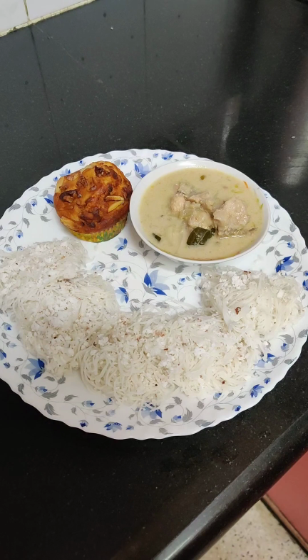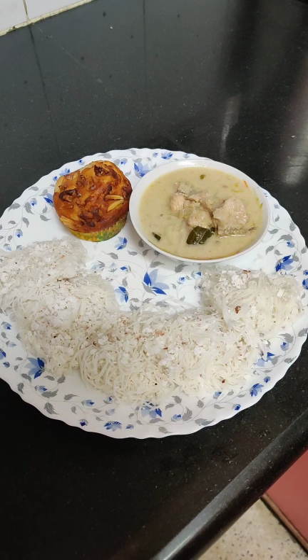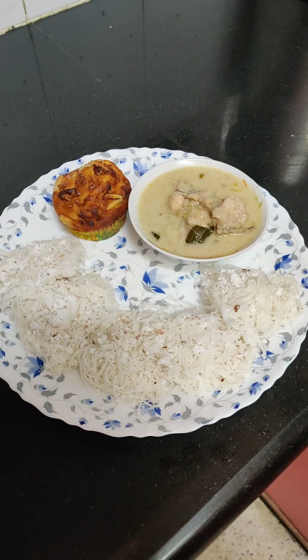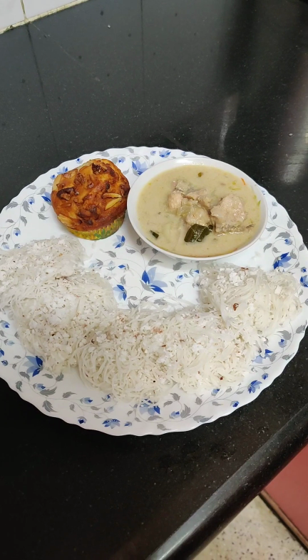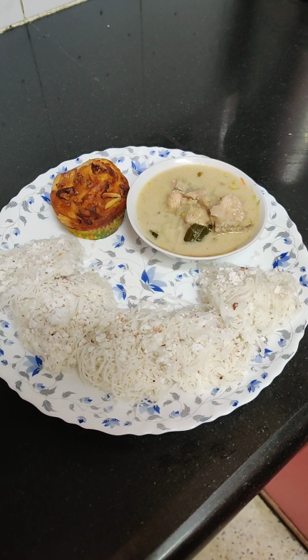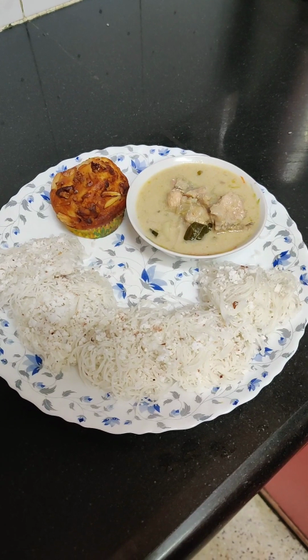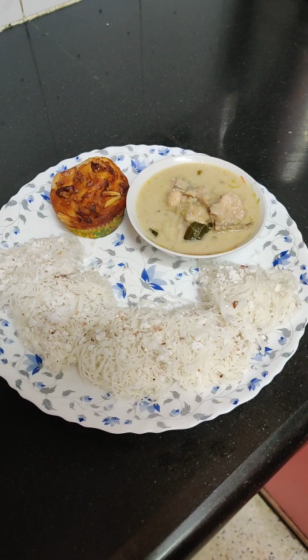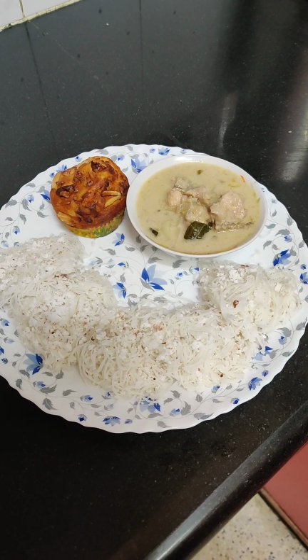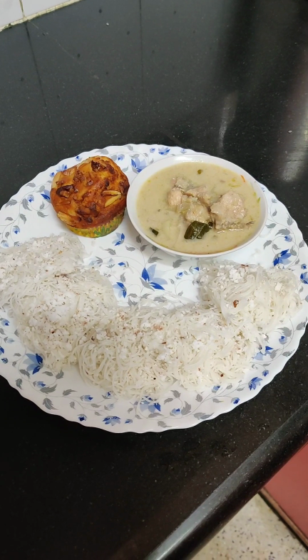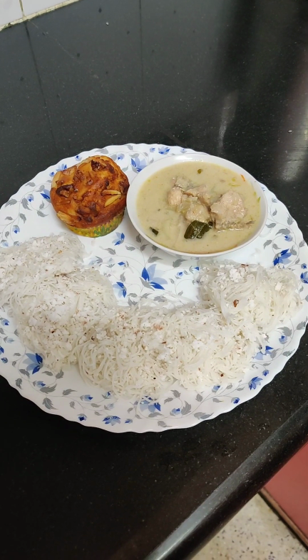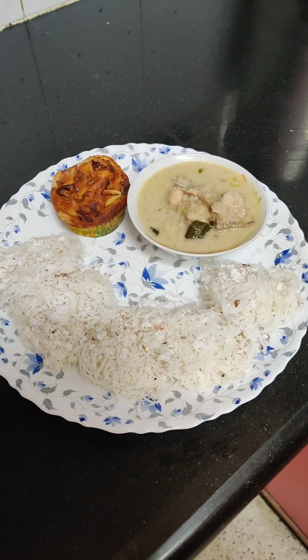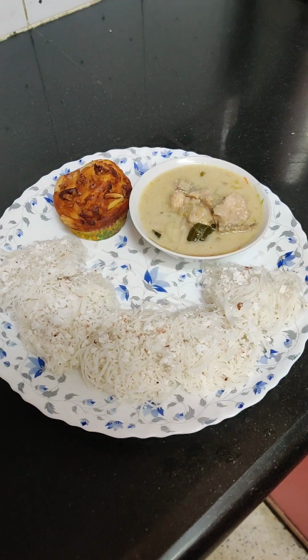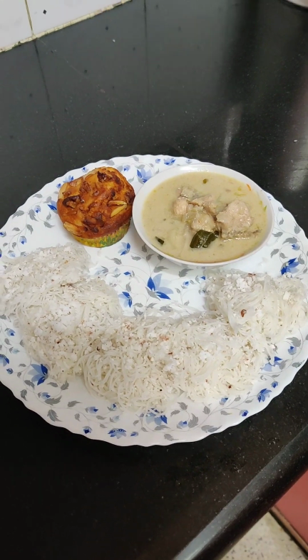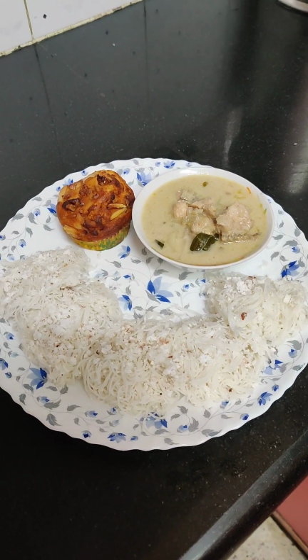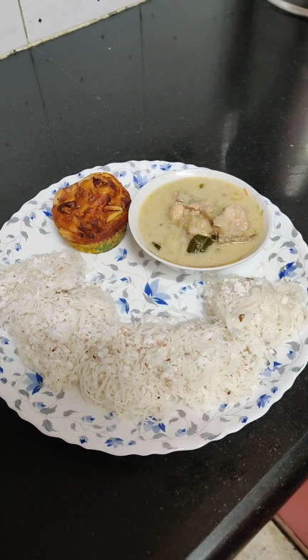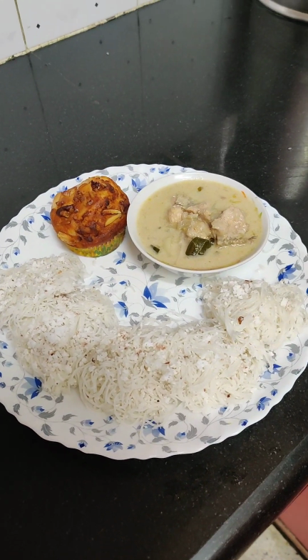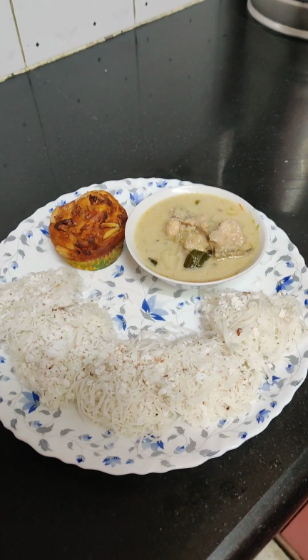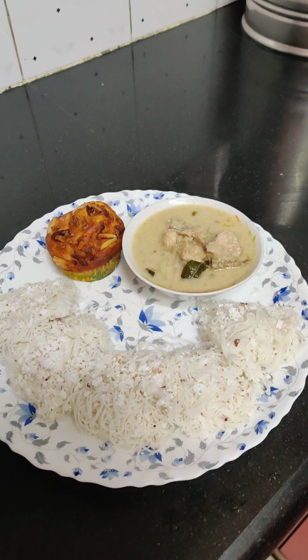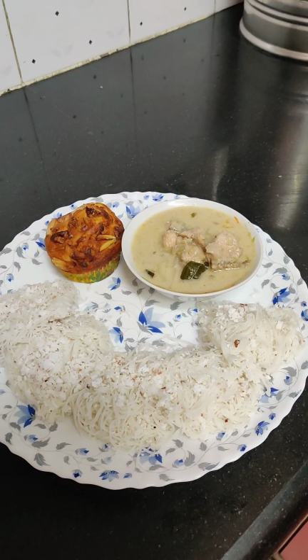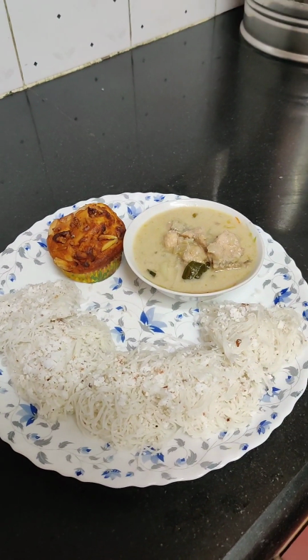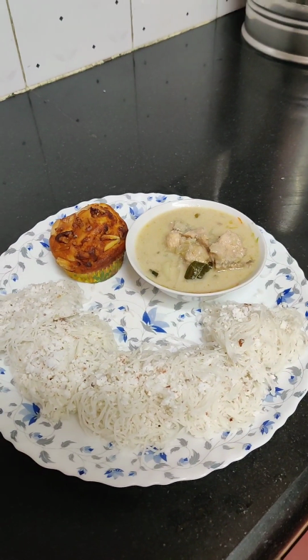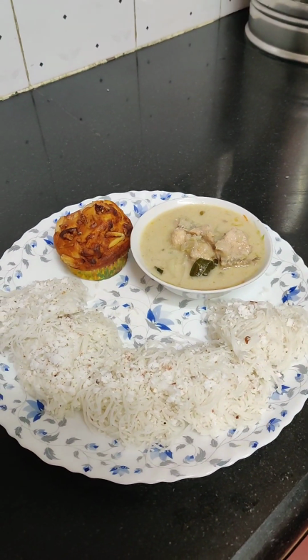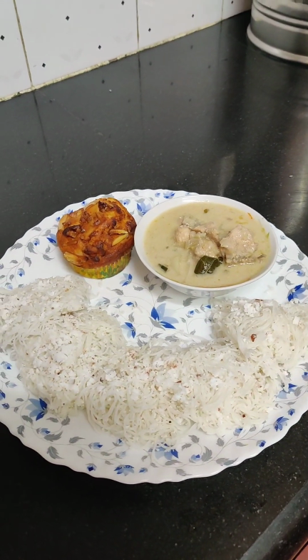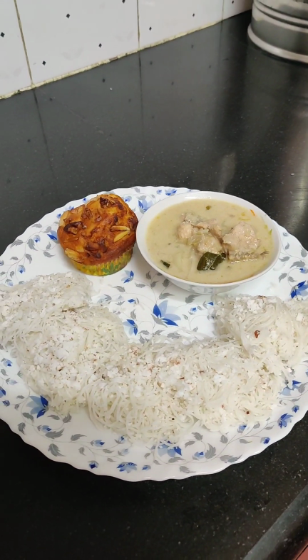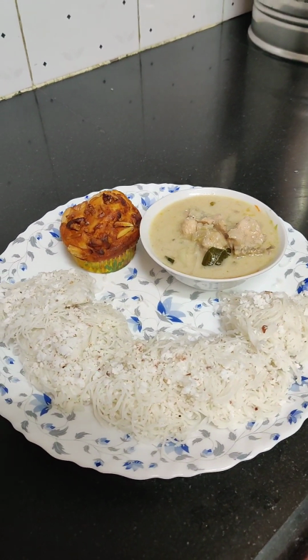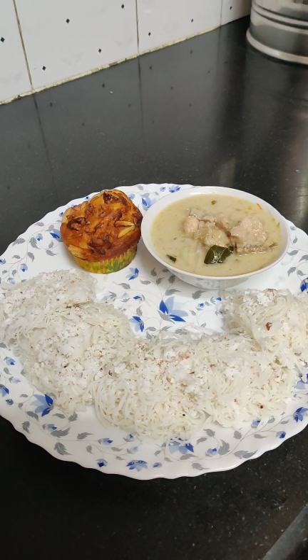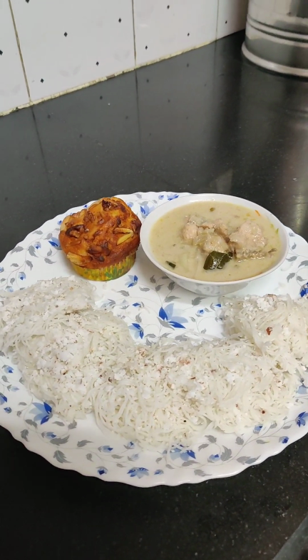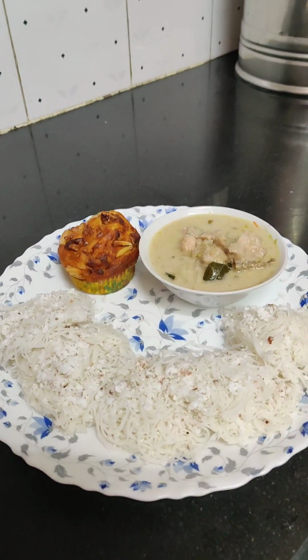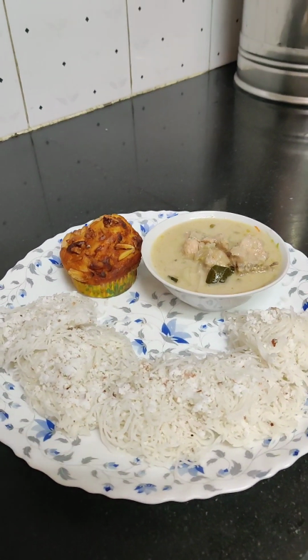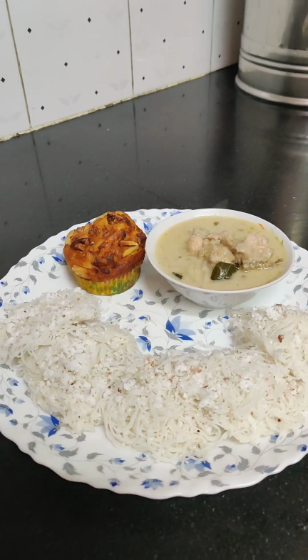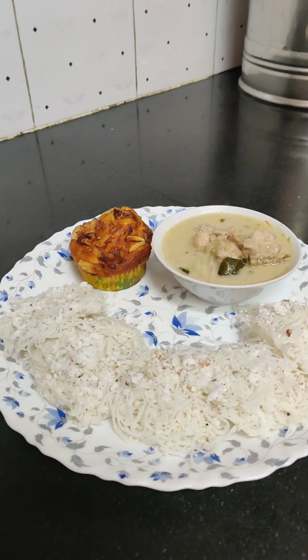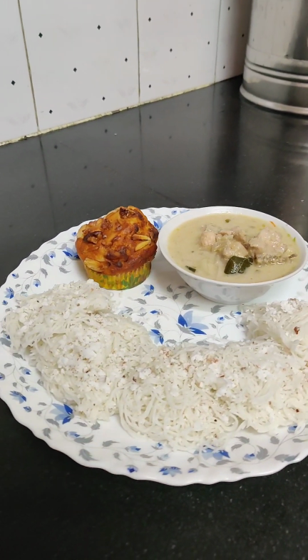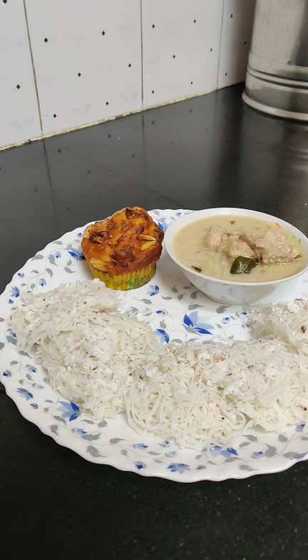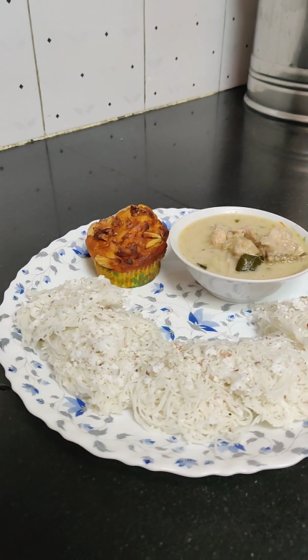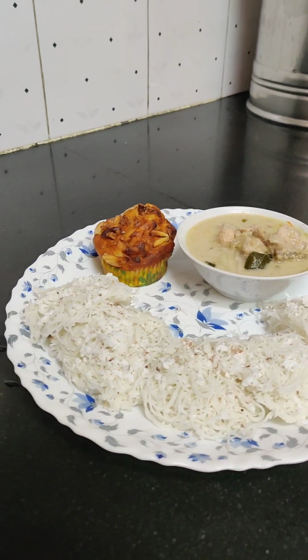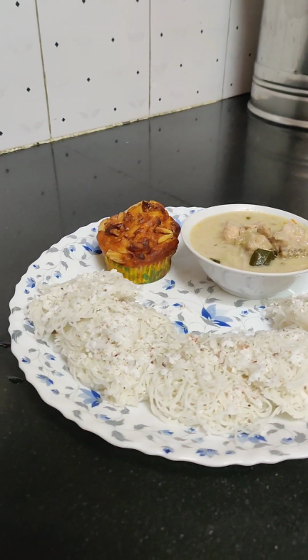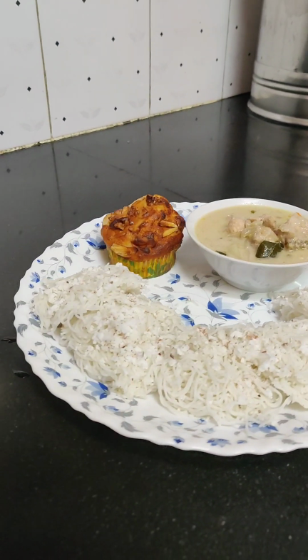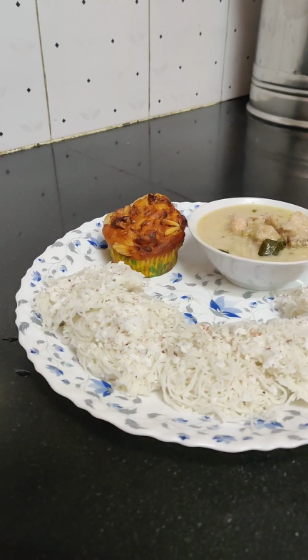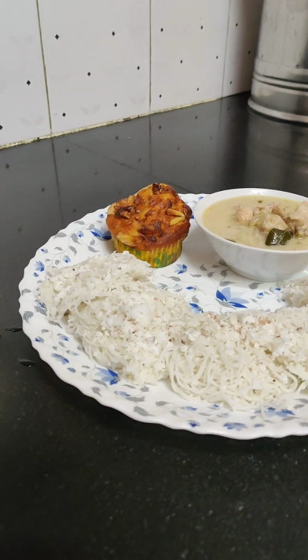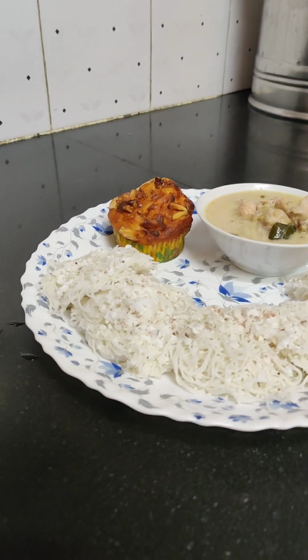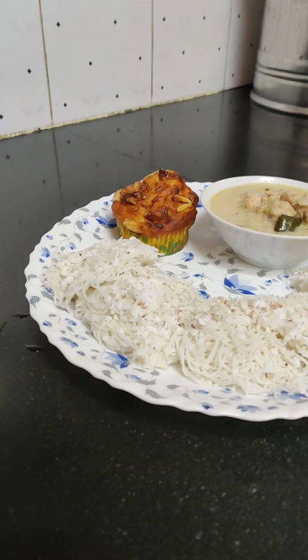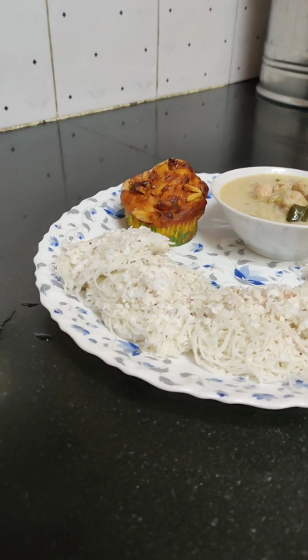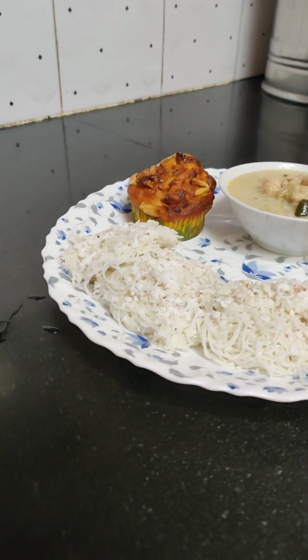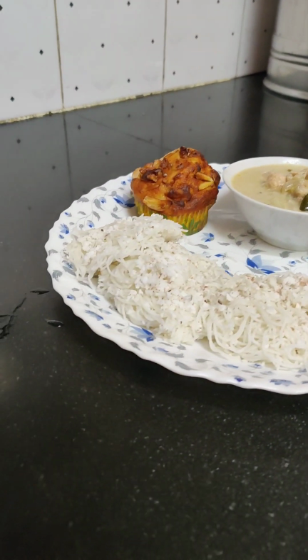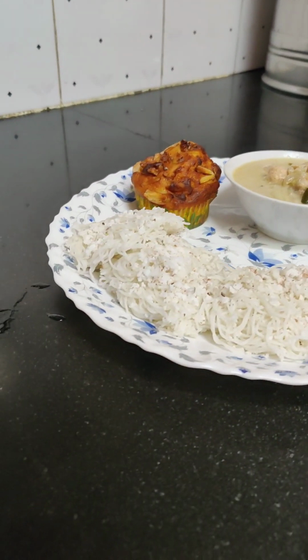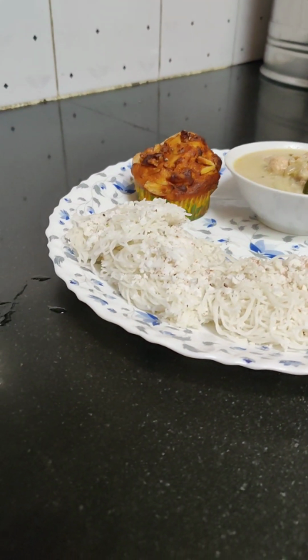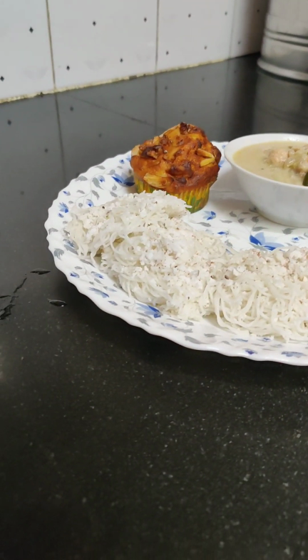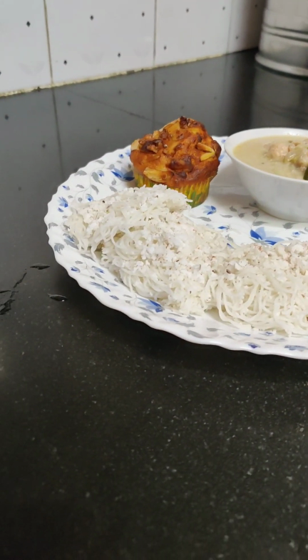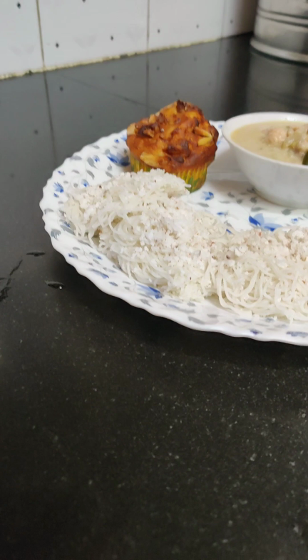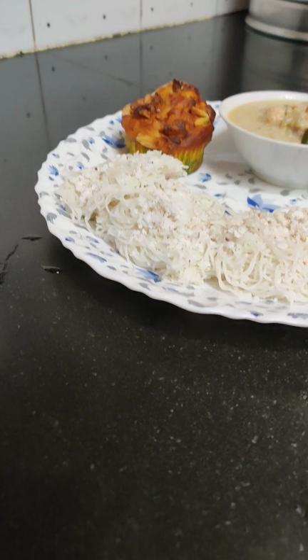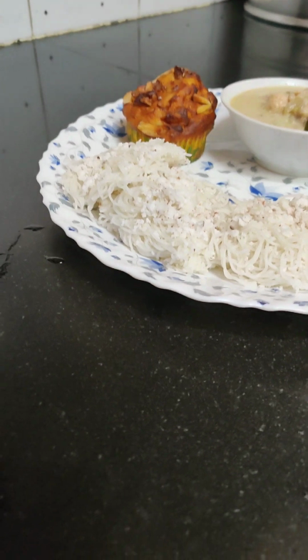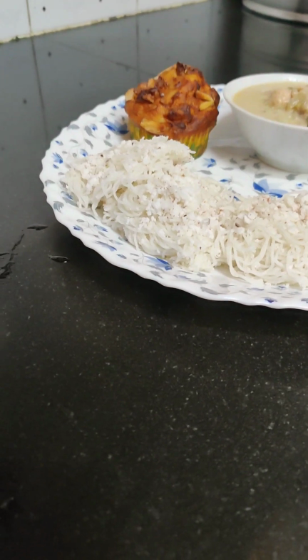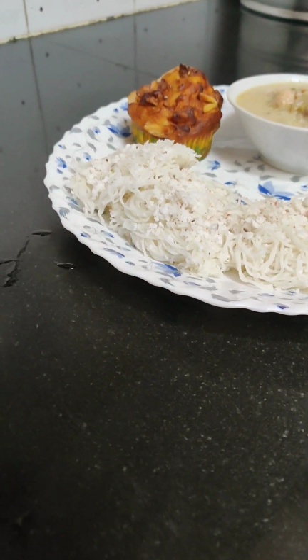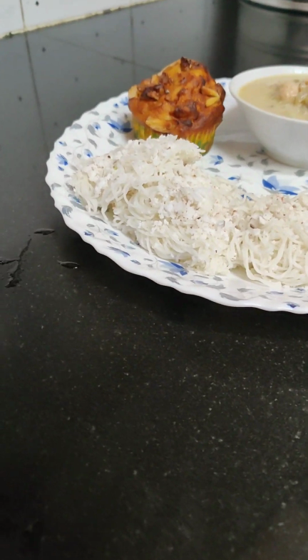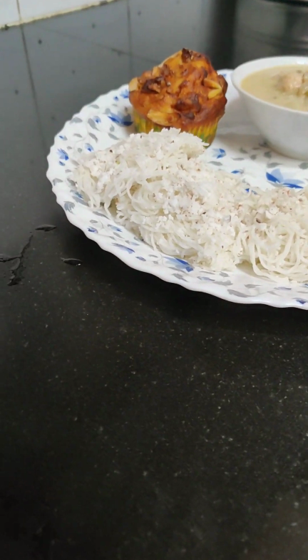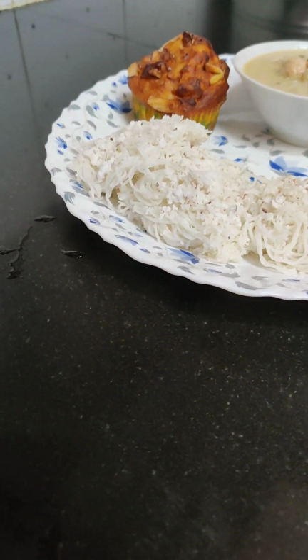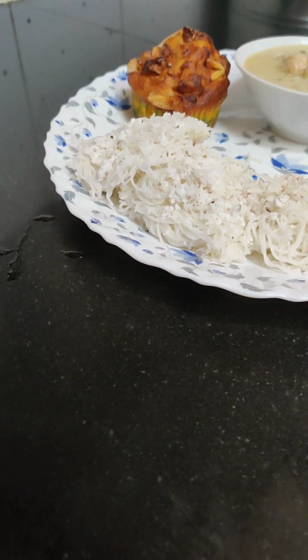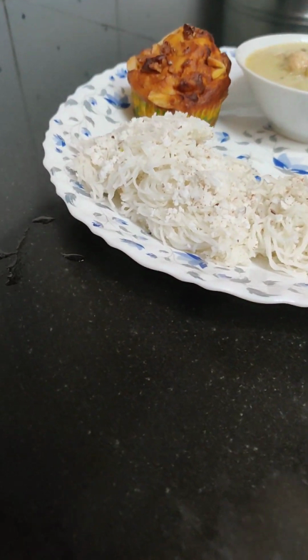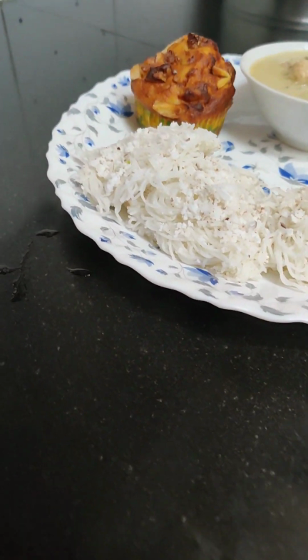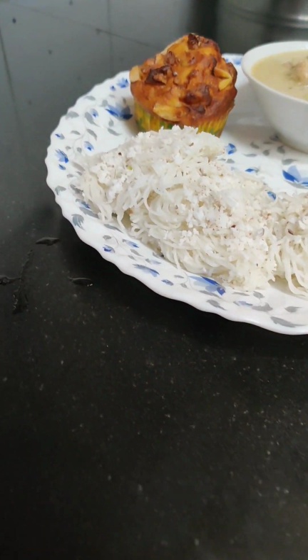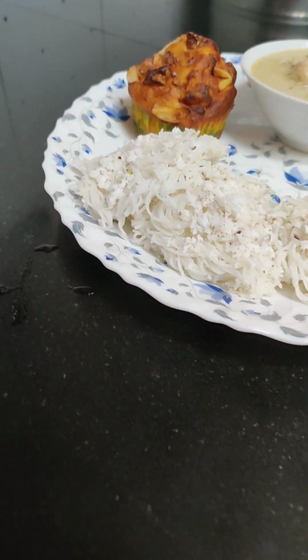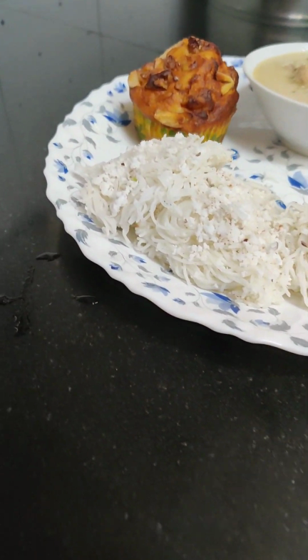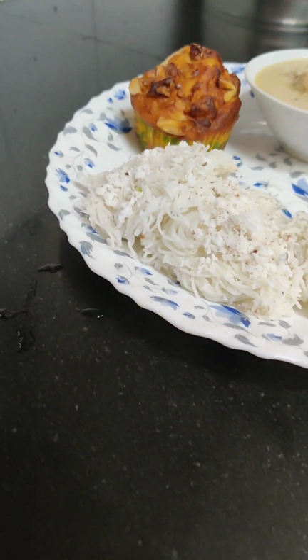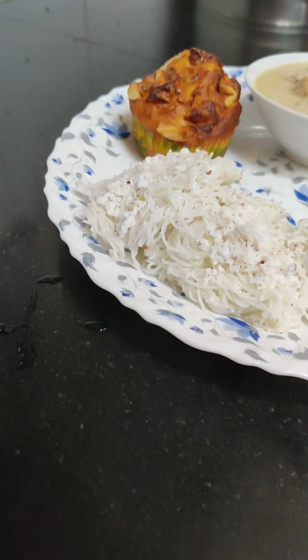Hey guys, welcome! Today we are going to talk about a super good taste of chicken stew.